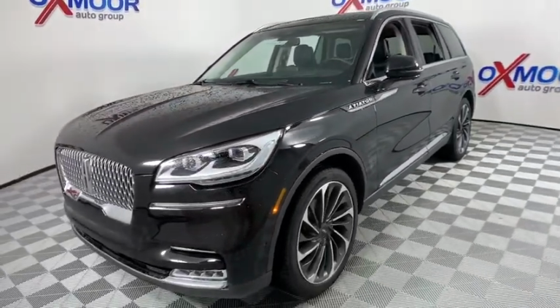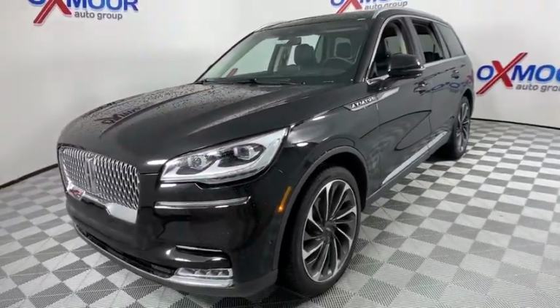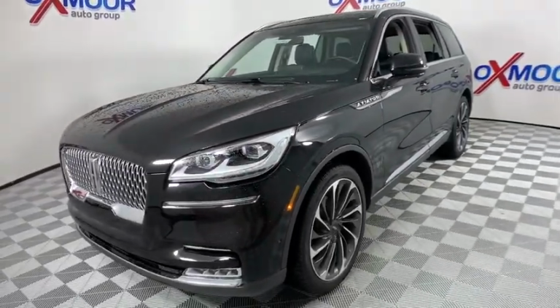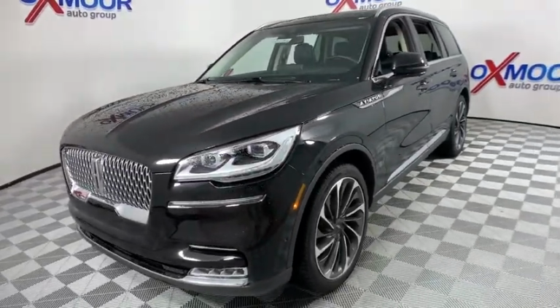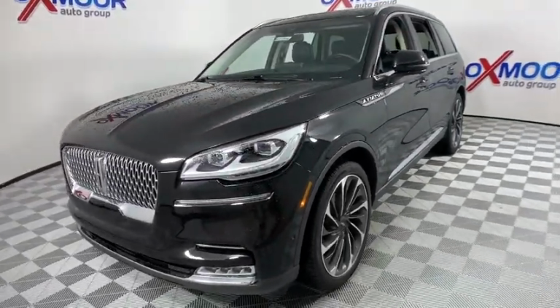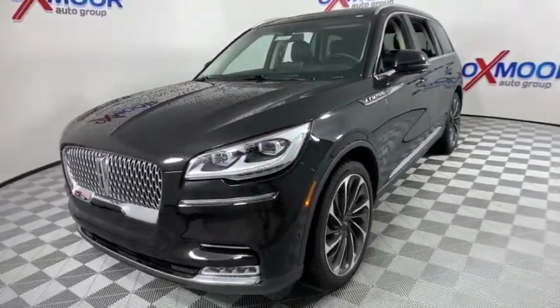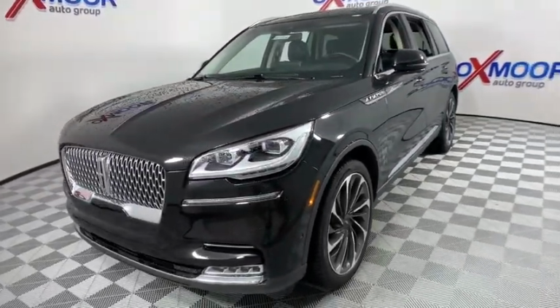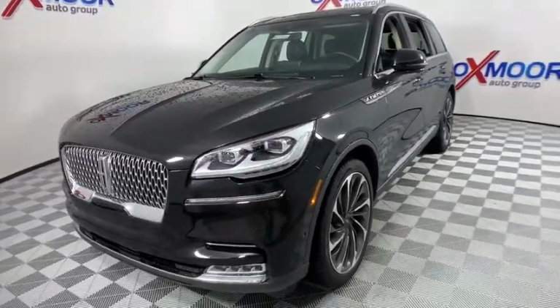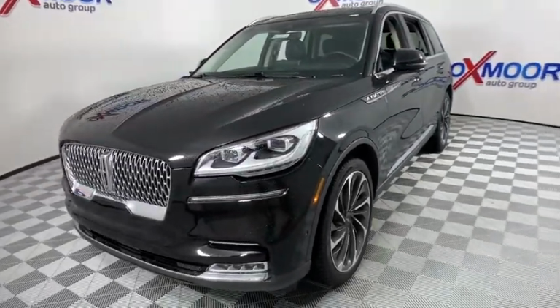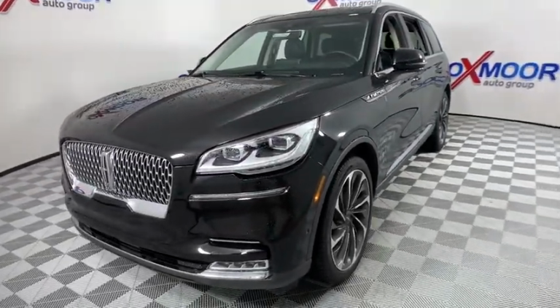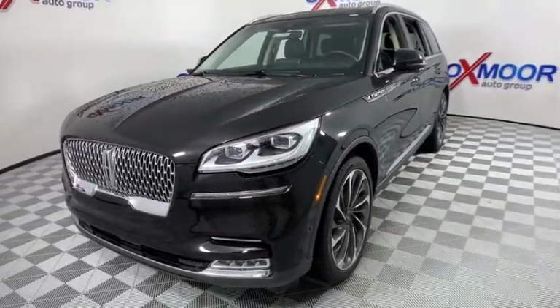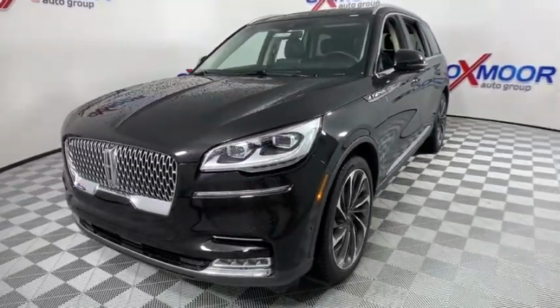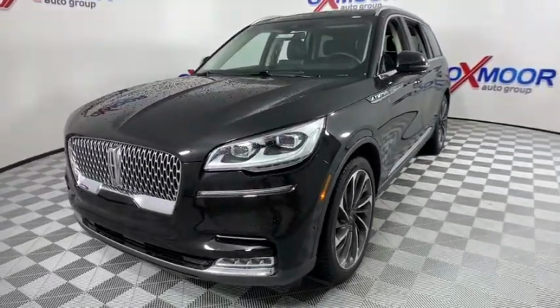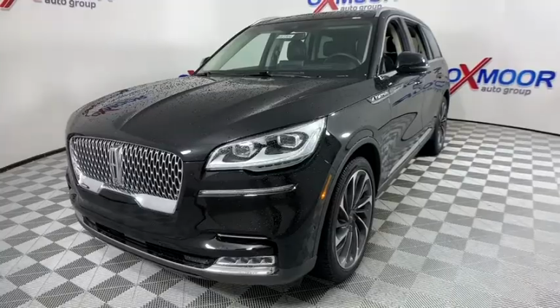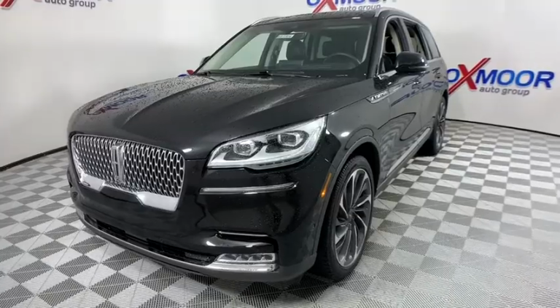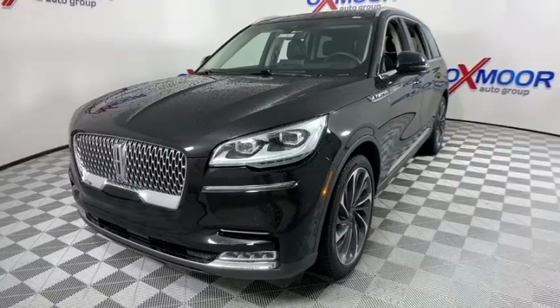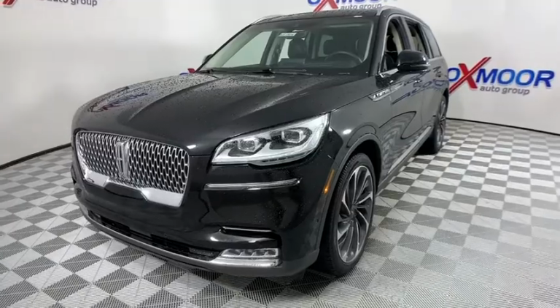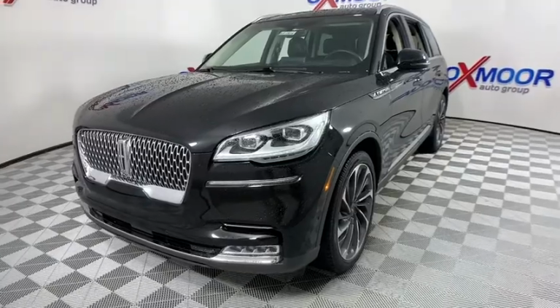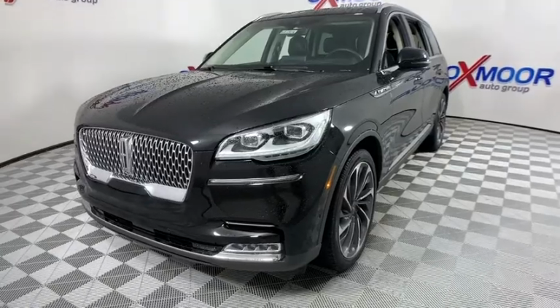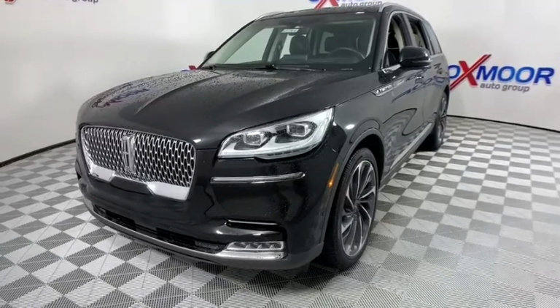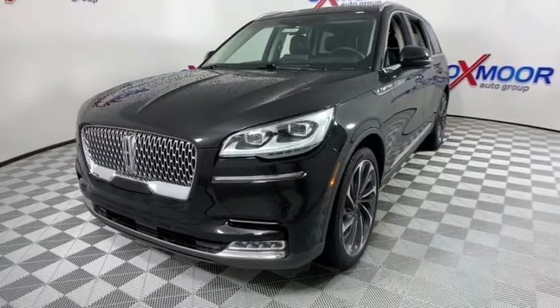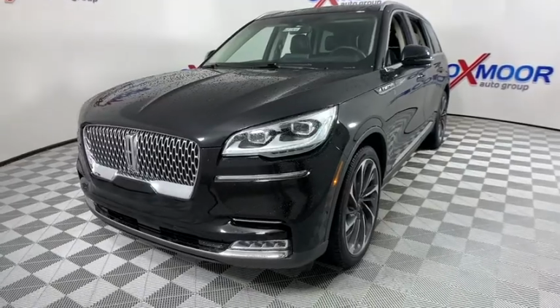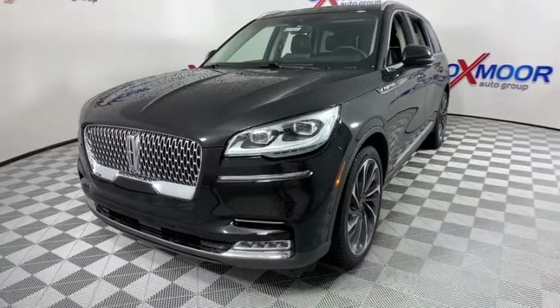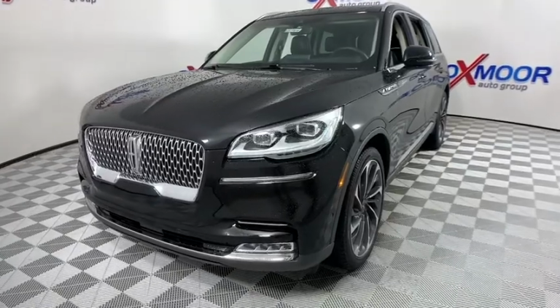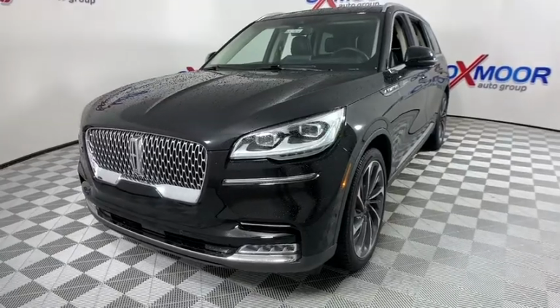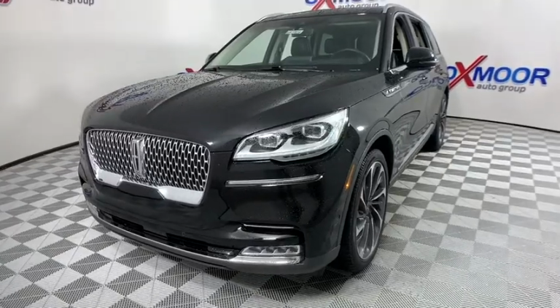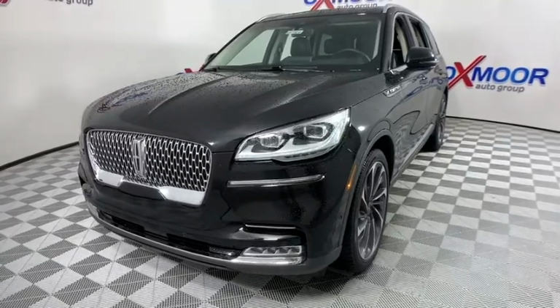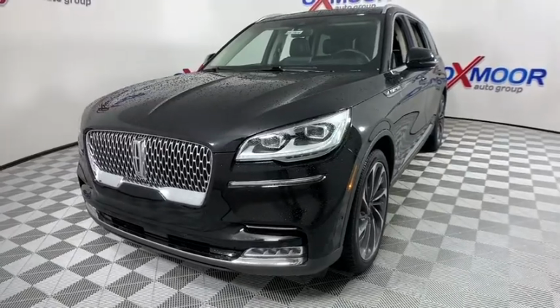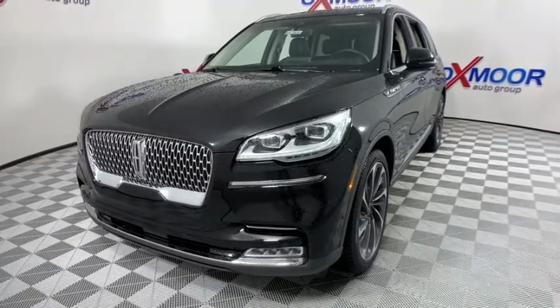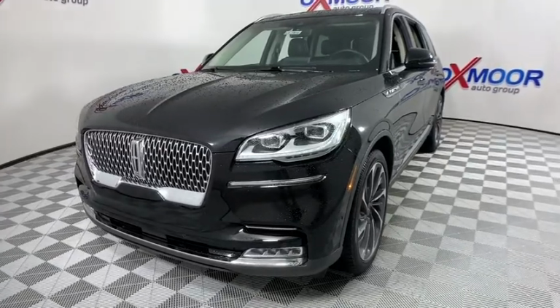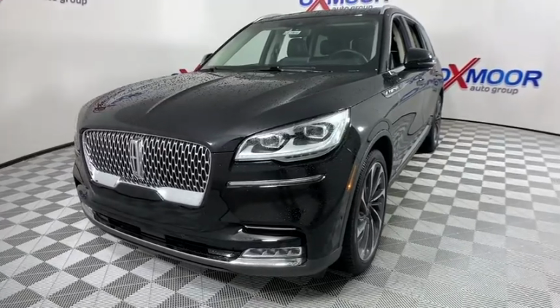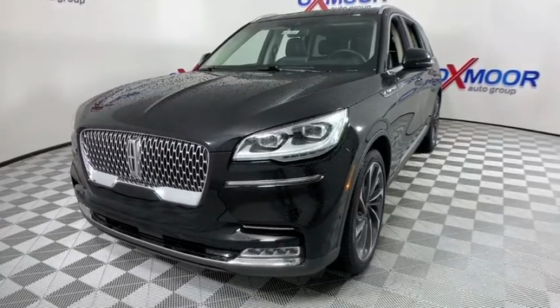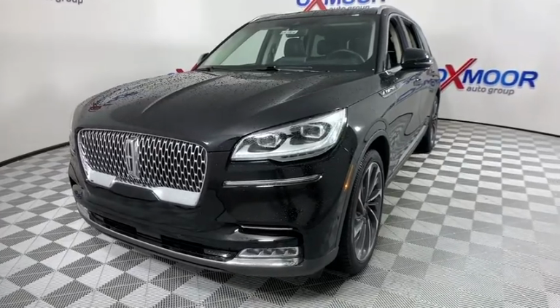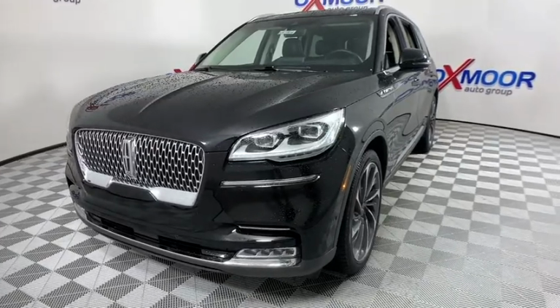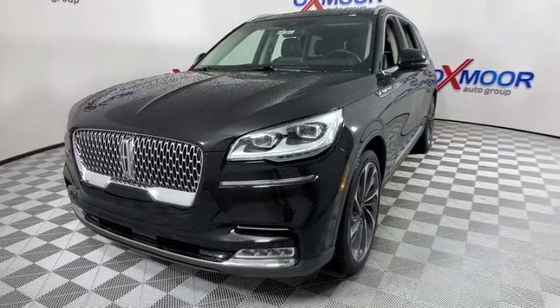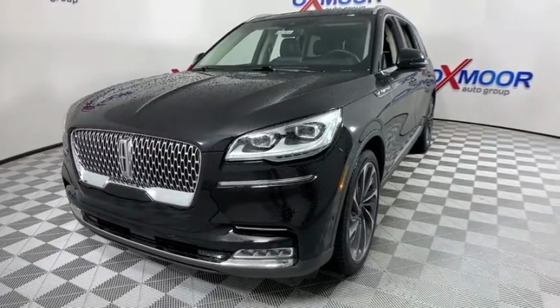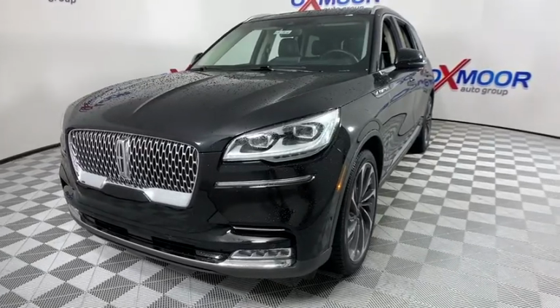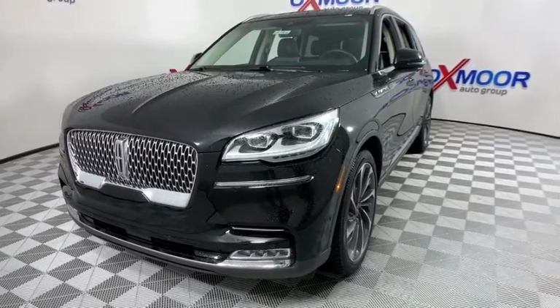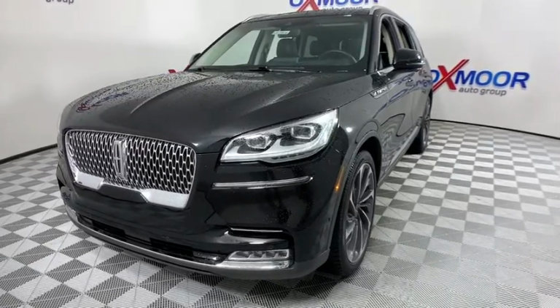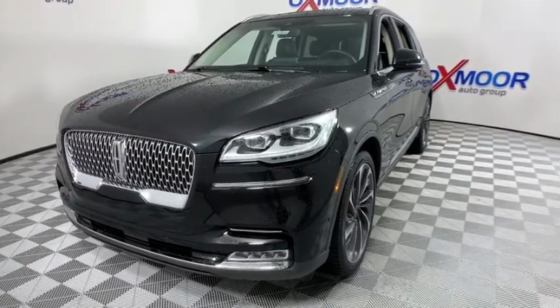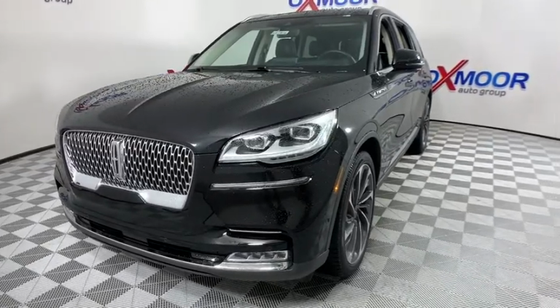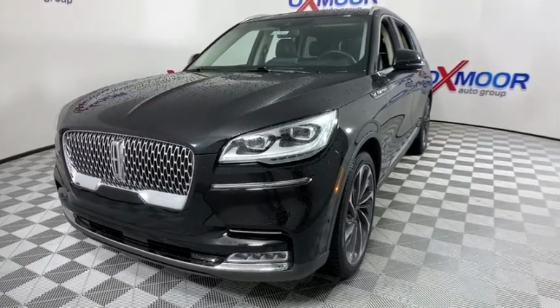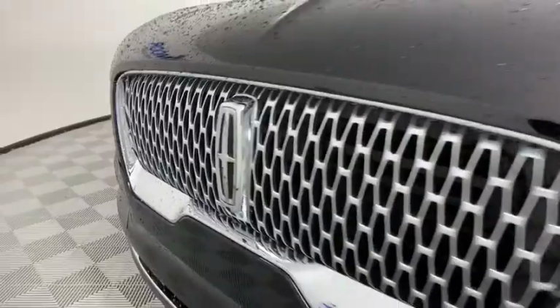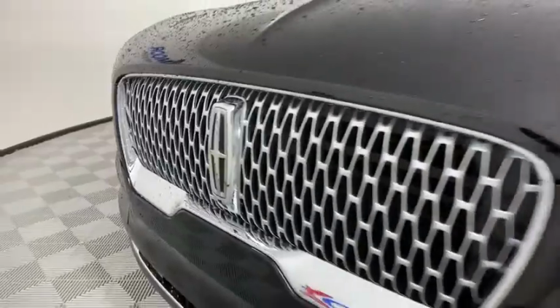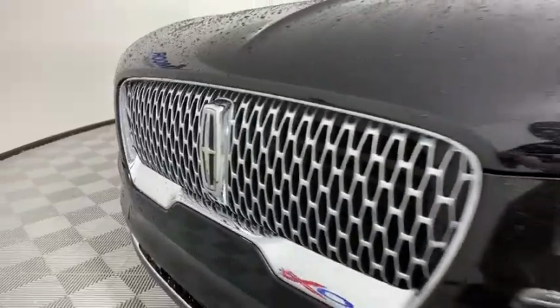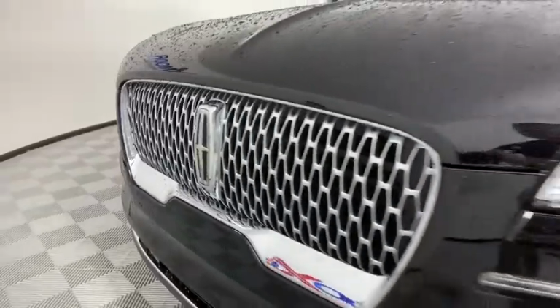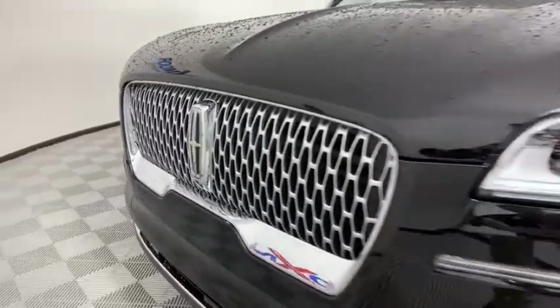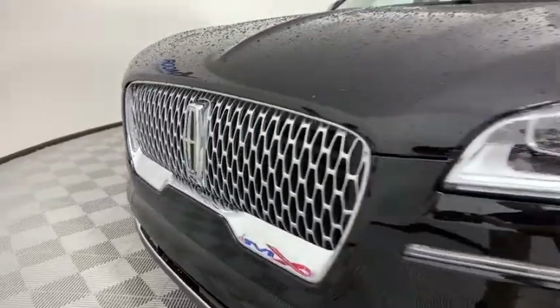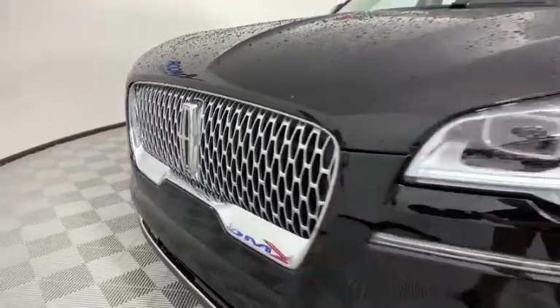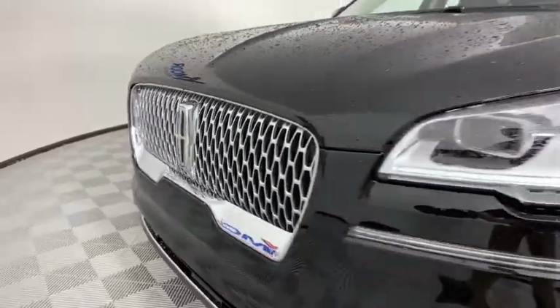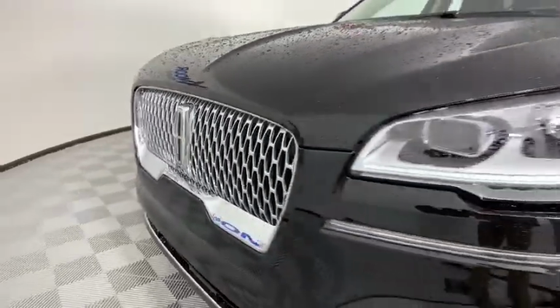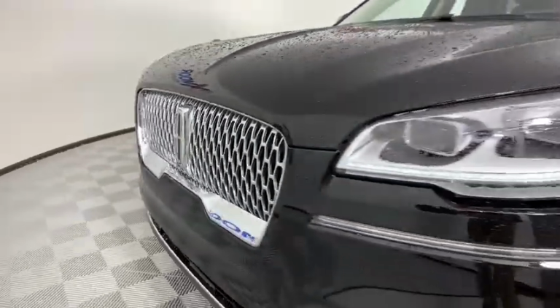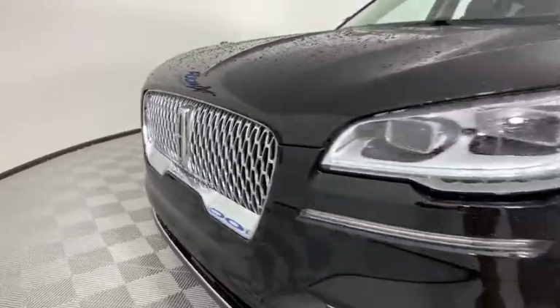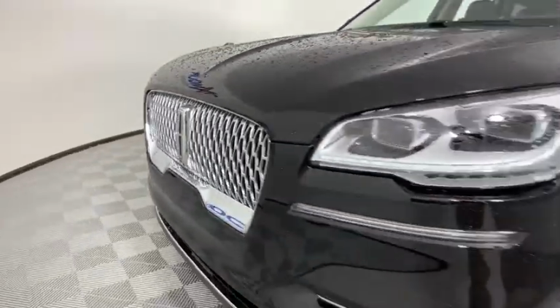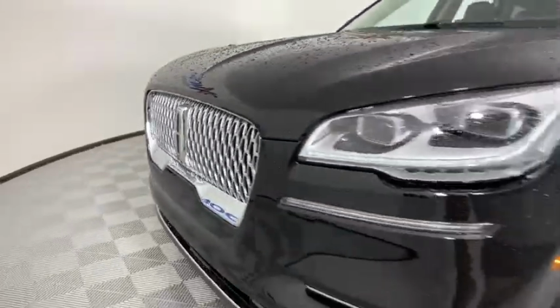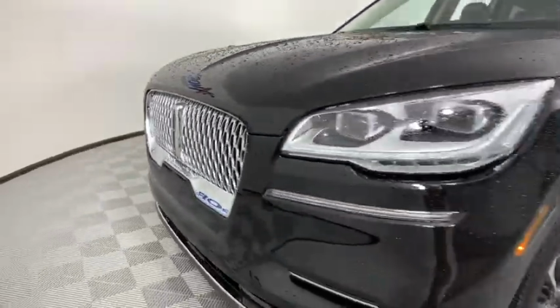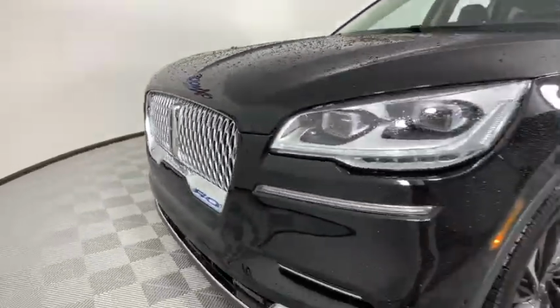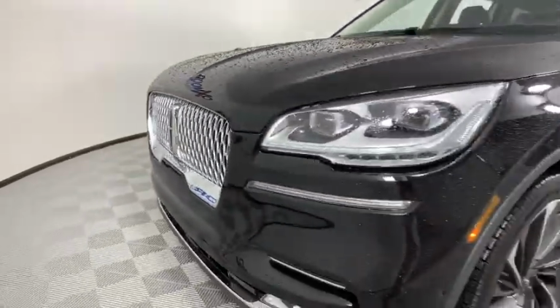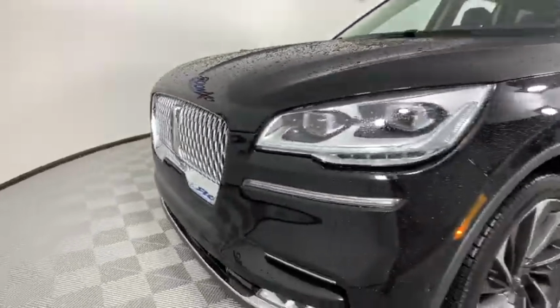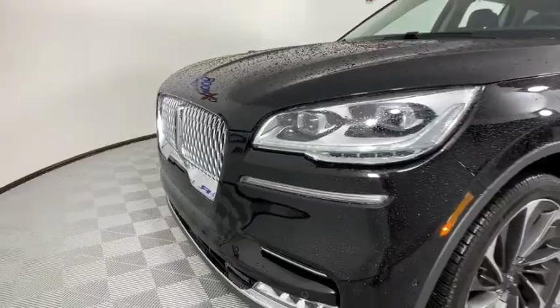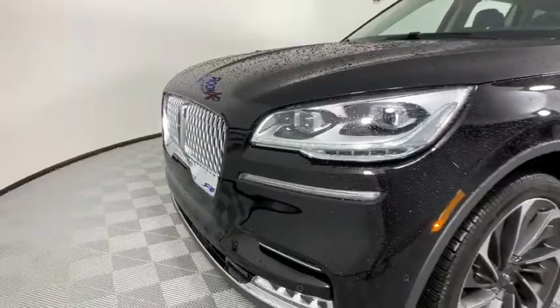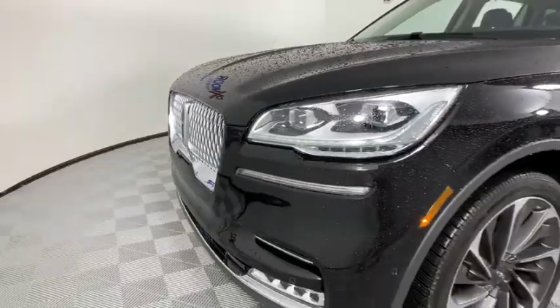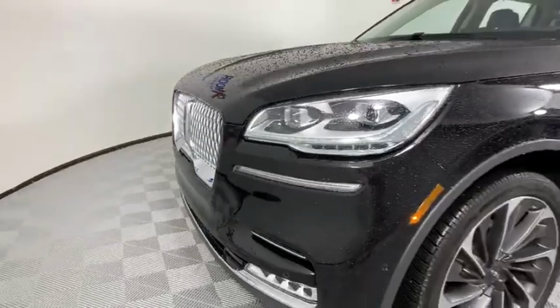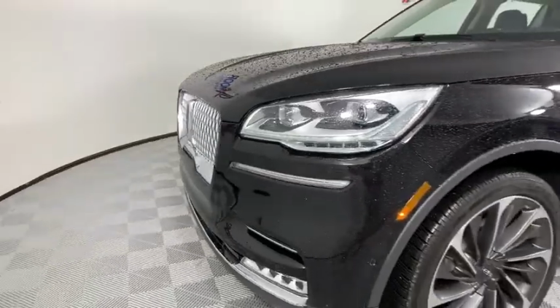Based on the Ford Explorer, the Aviator combines a rugged, truck-based platform with a smooth, luxury car ride.